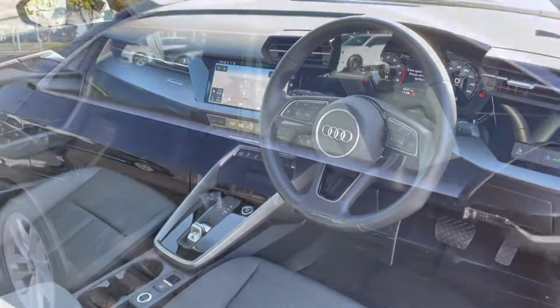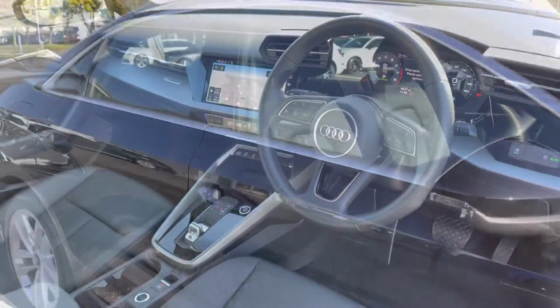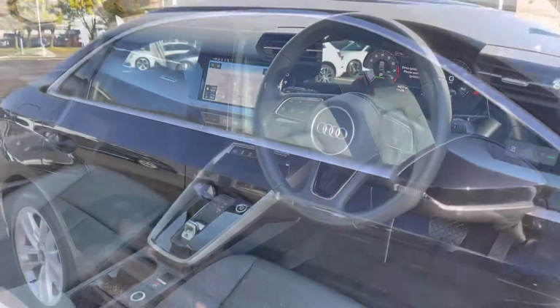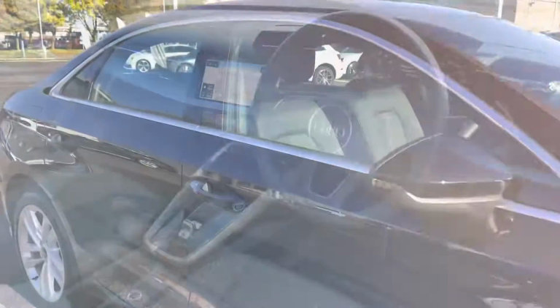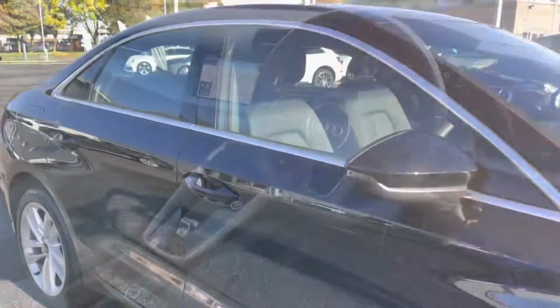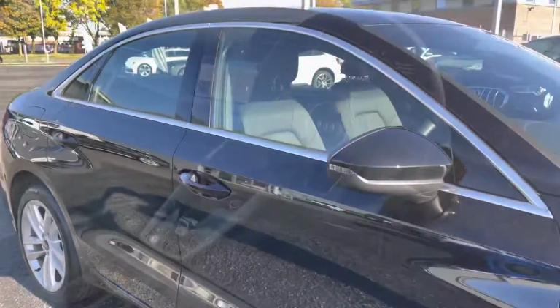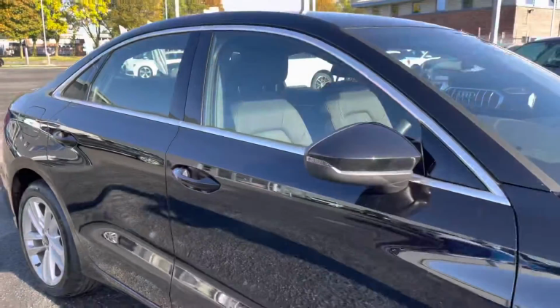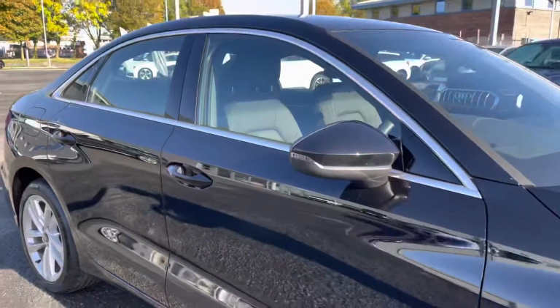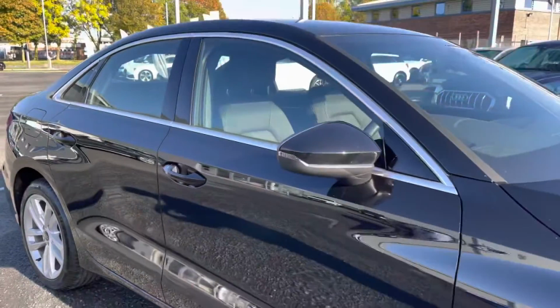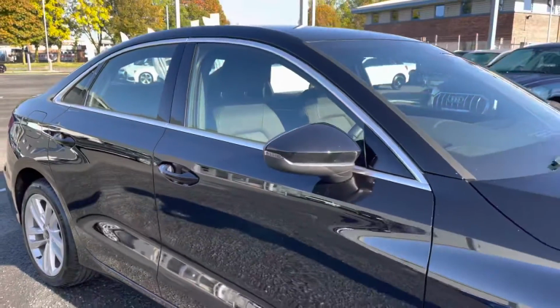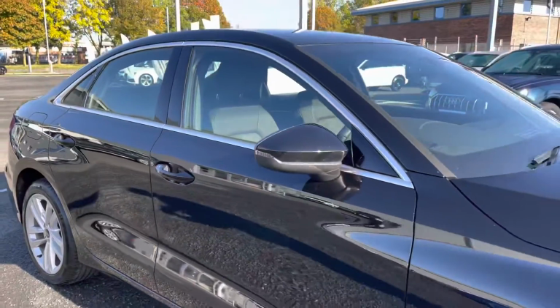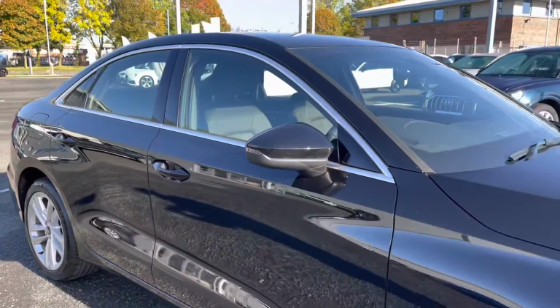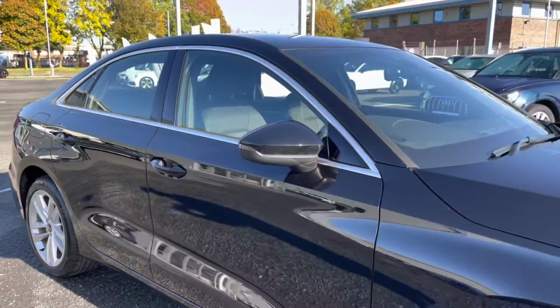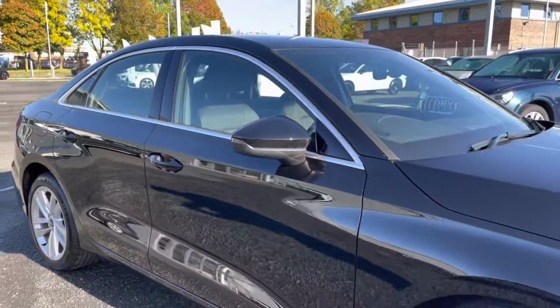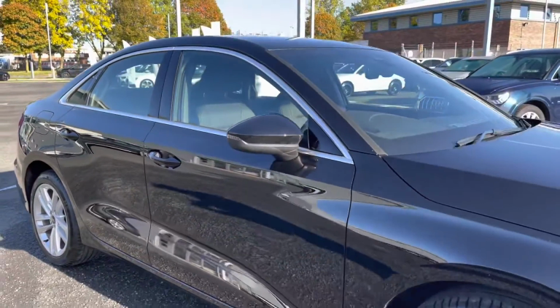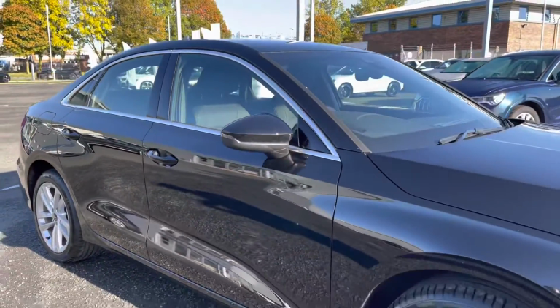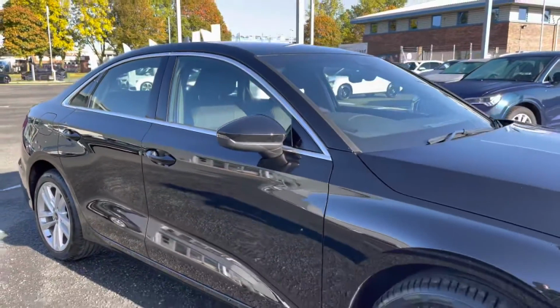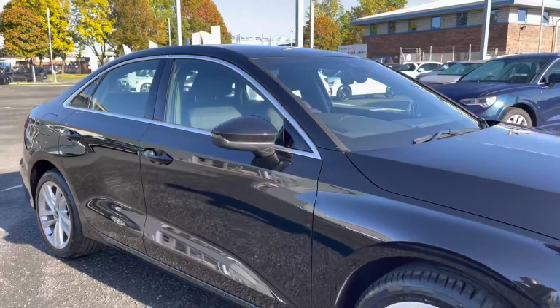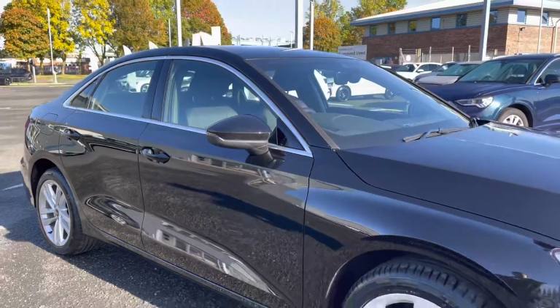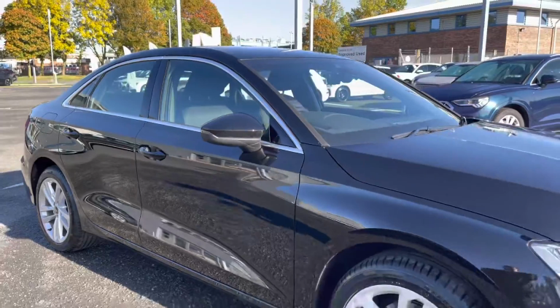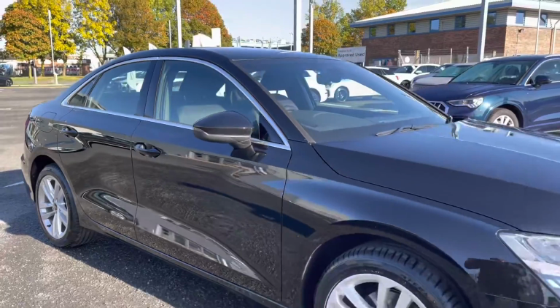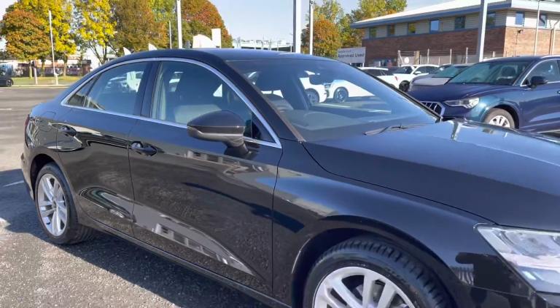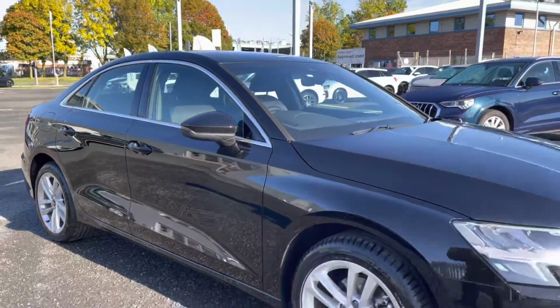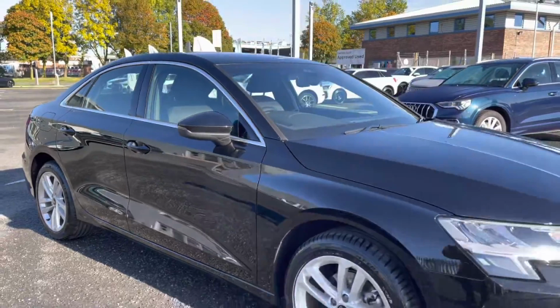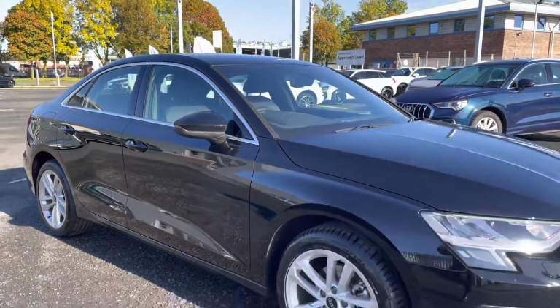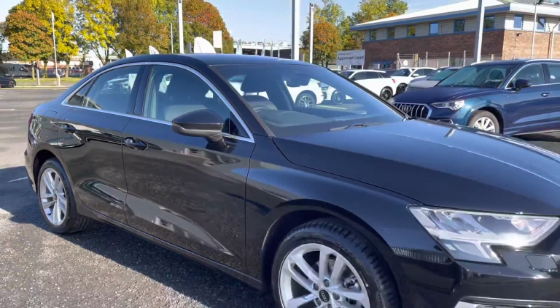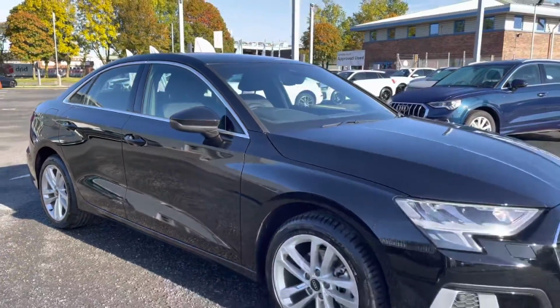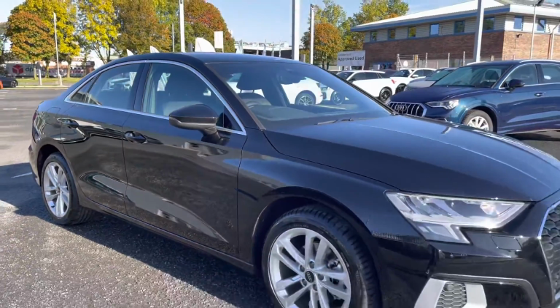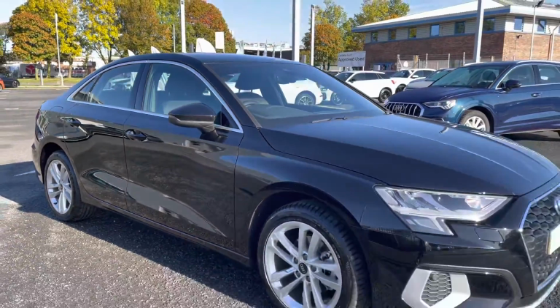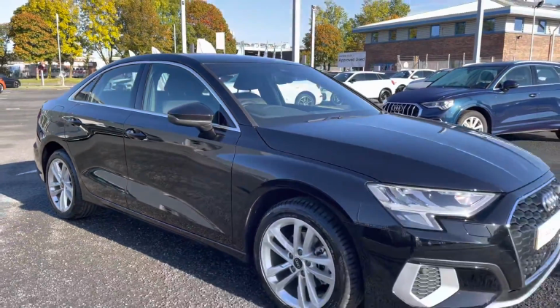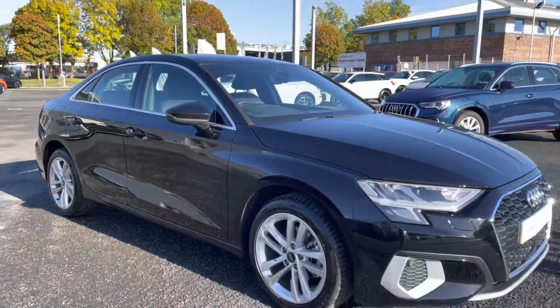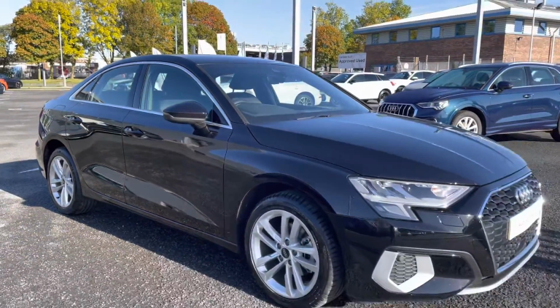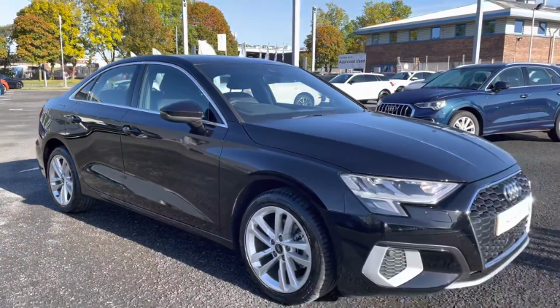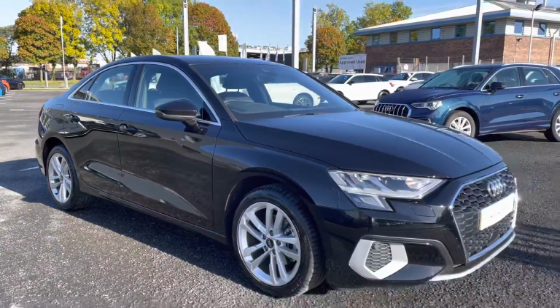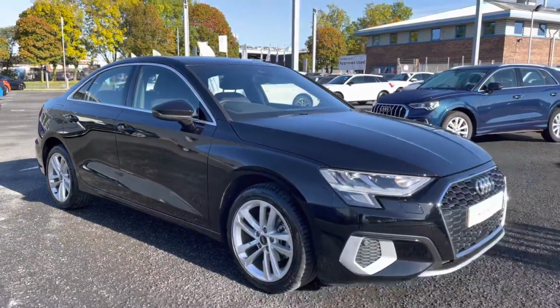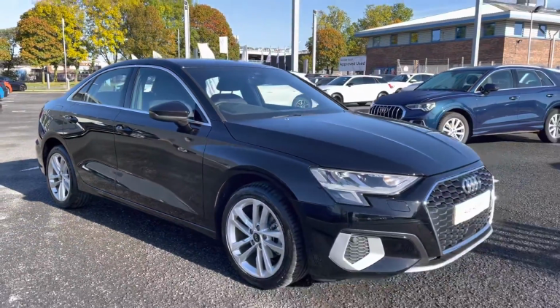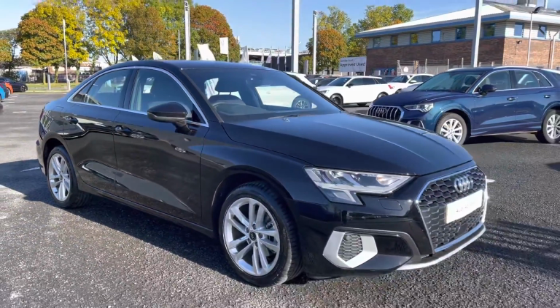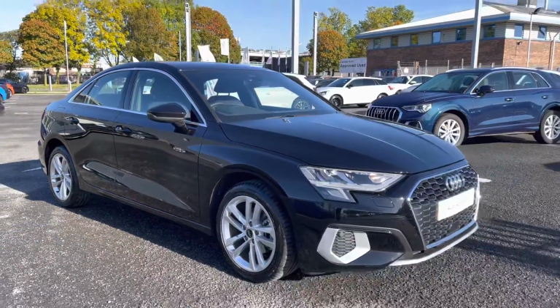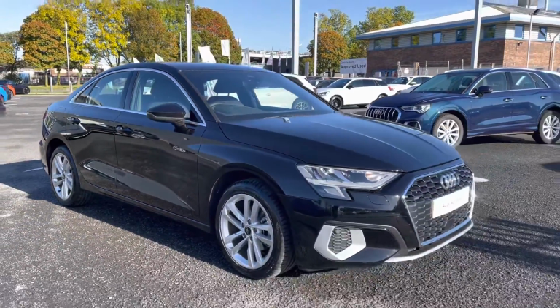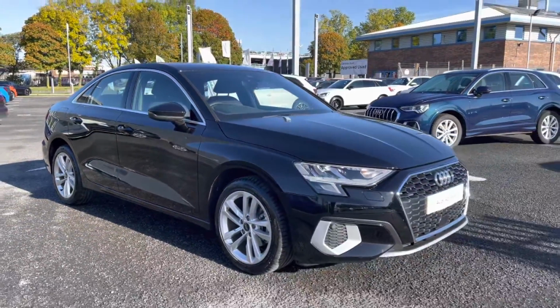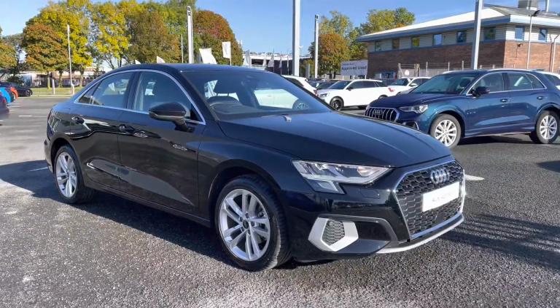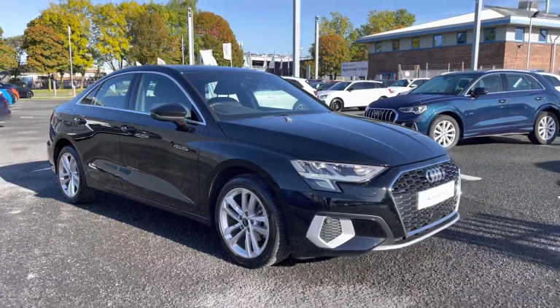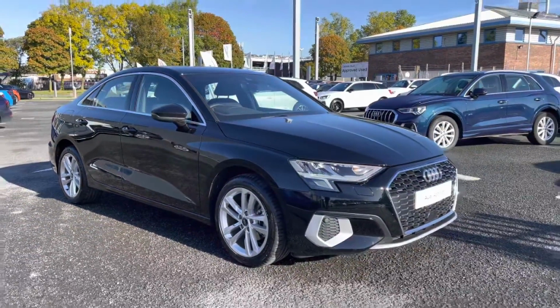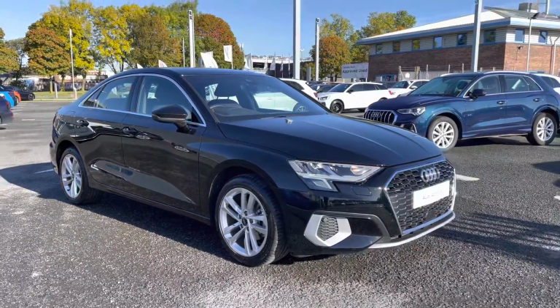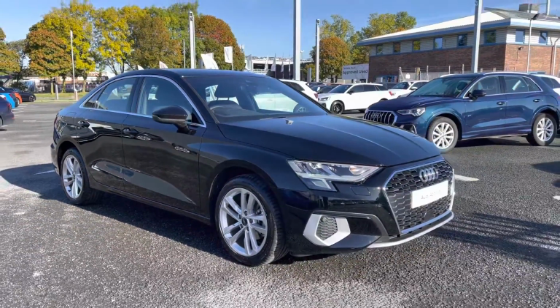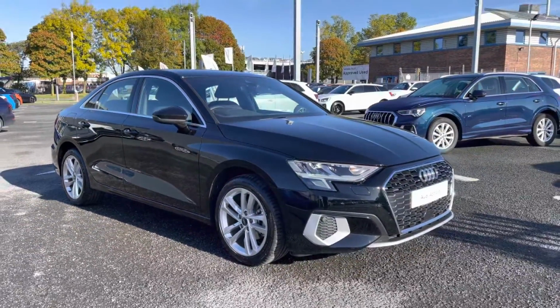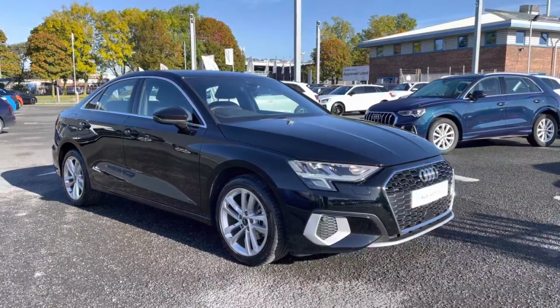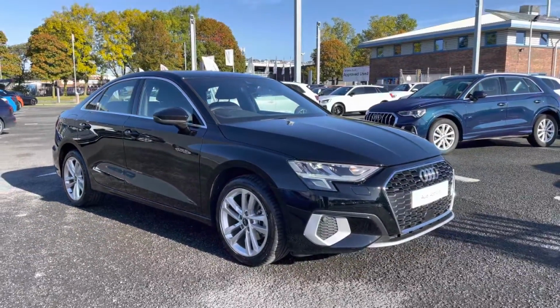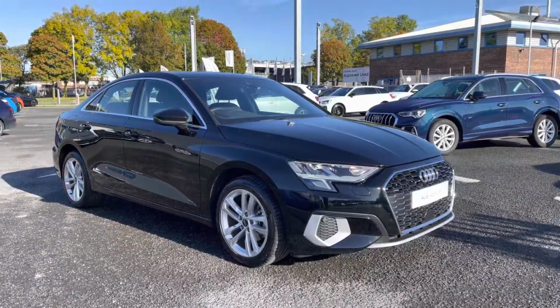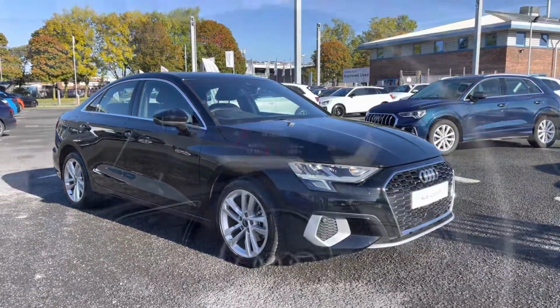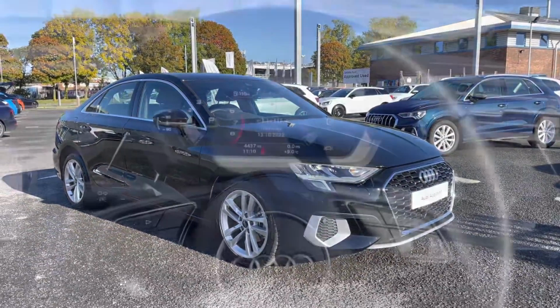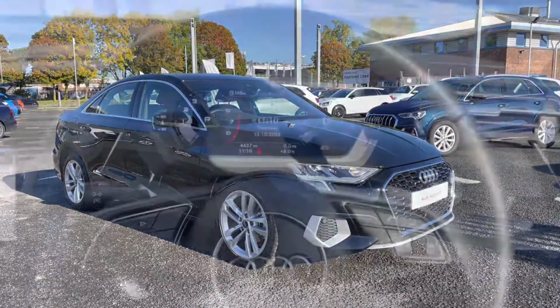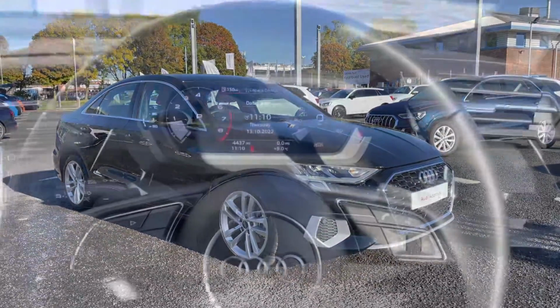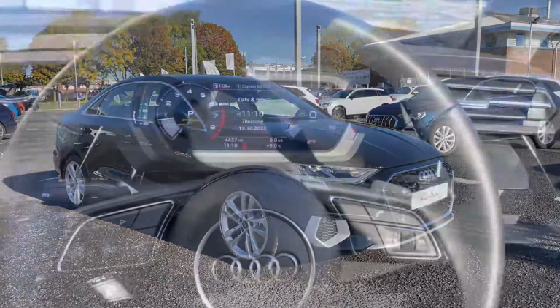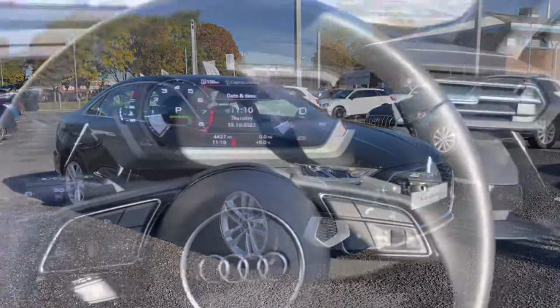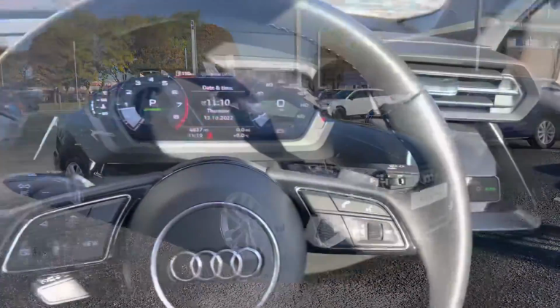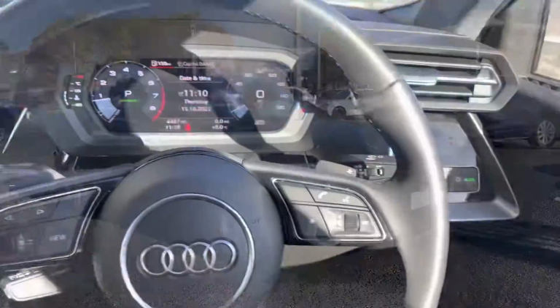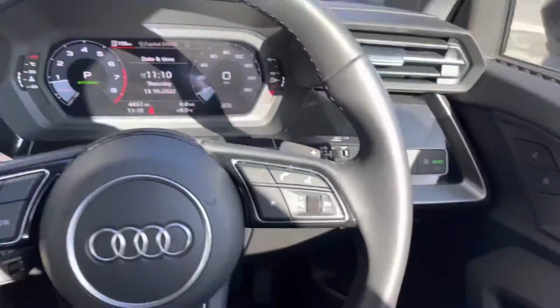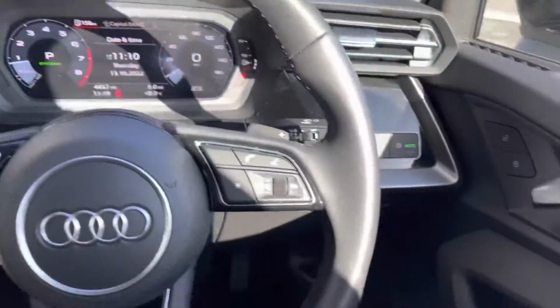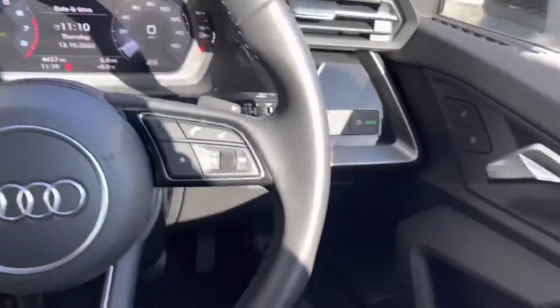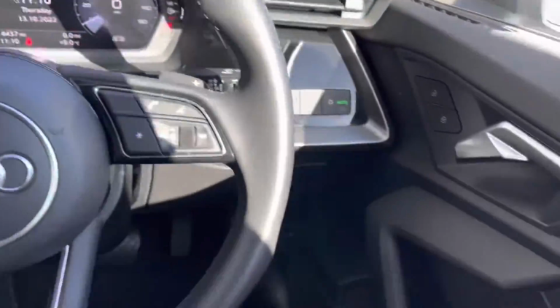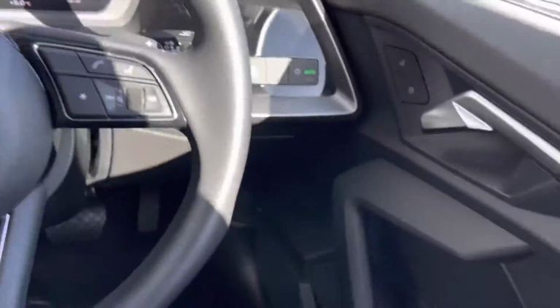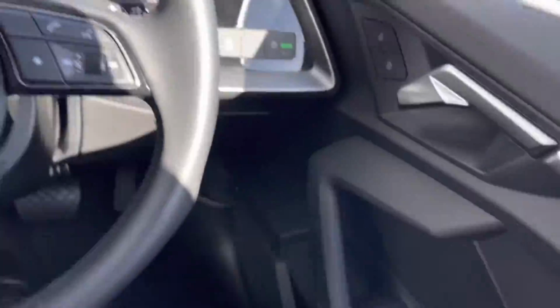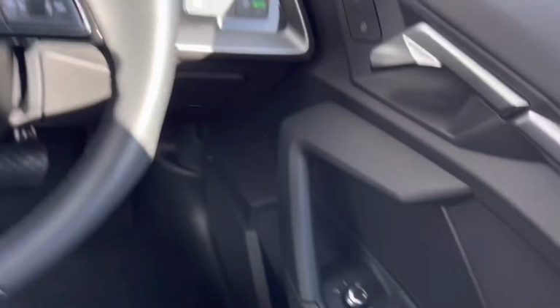That concludes the 360 tour. I'm now looking in depth at the interior features, giving you a nice close-up look around. Into the driver's seat now.